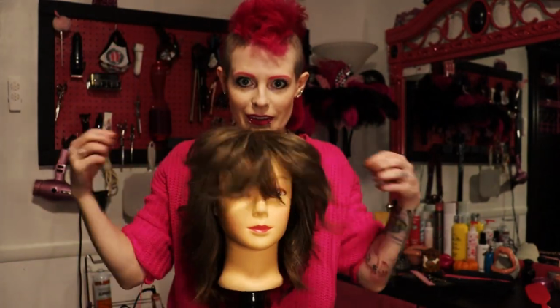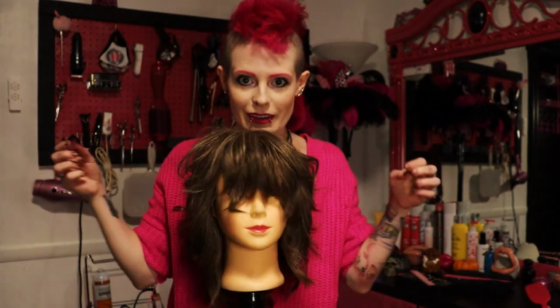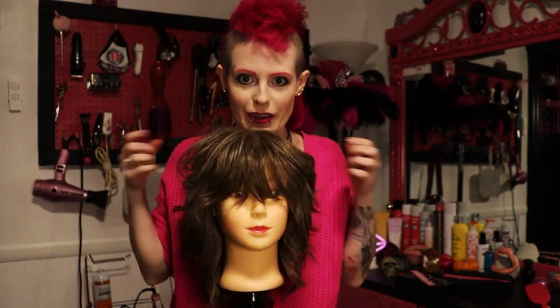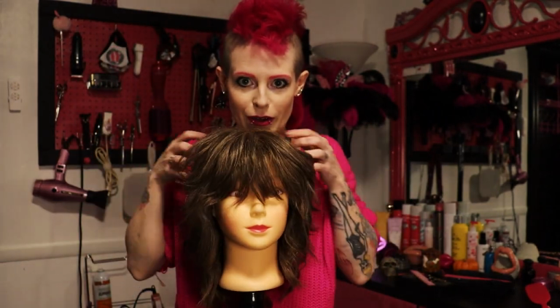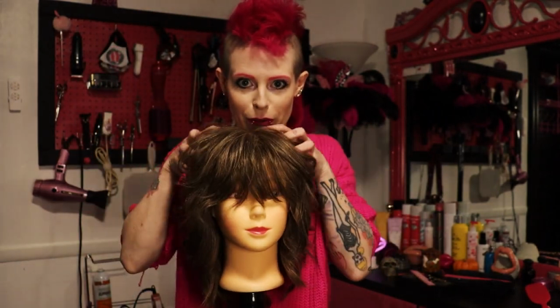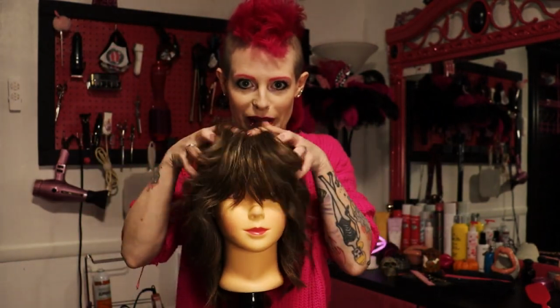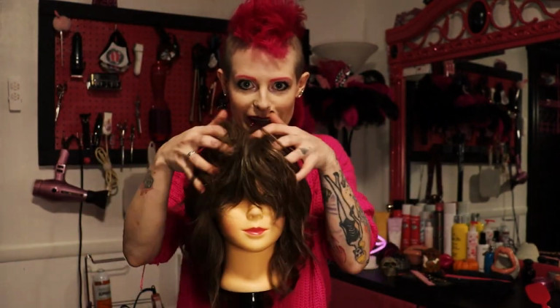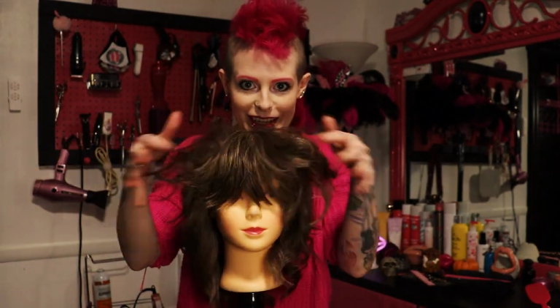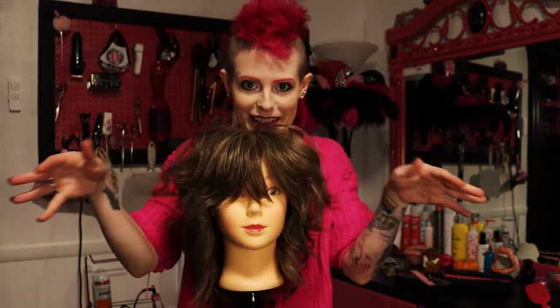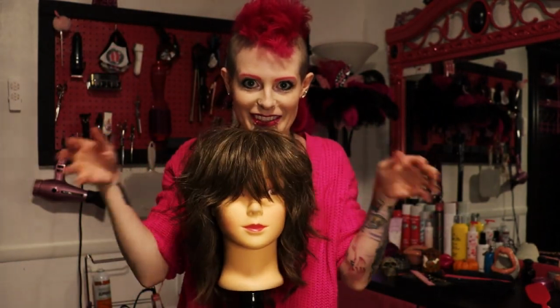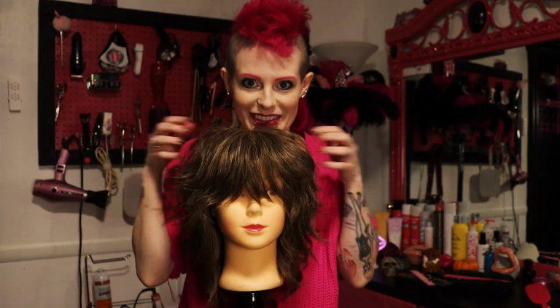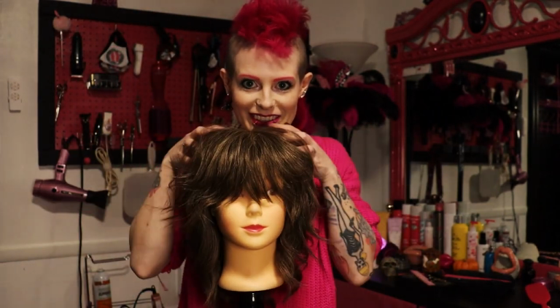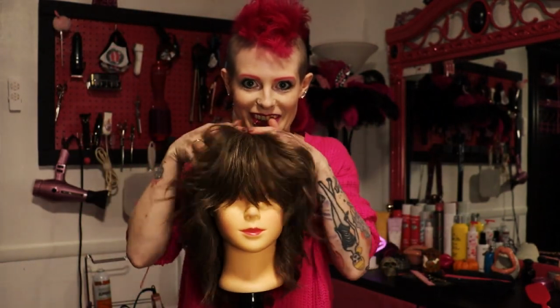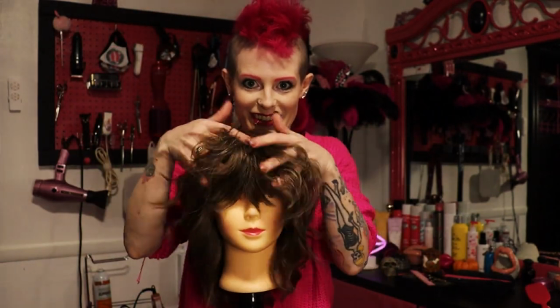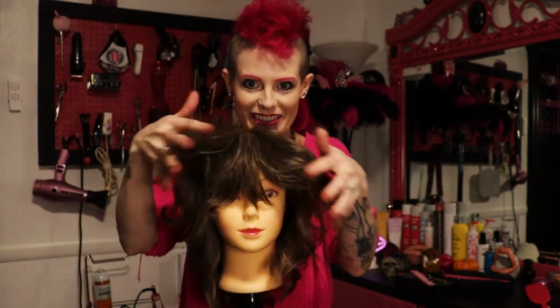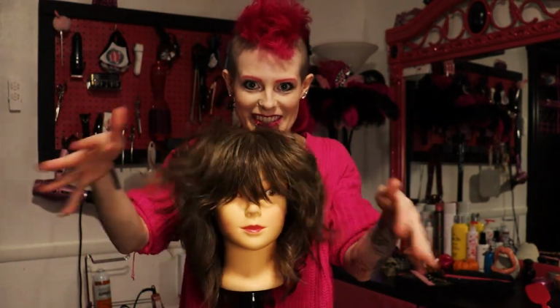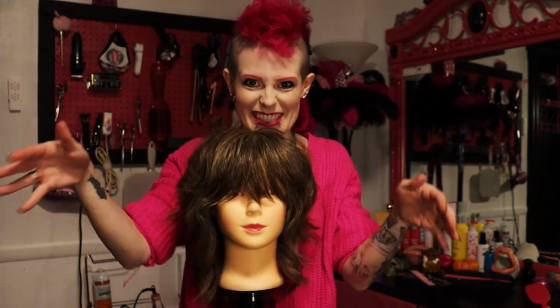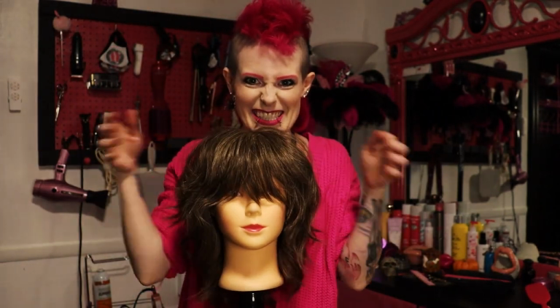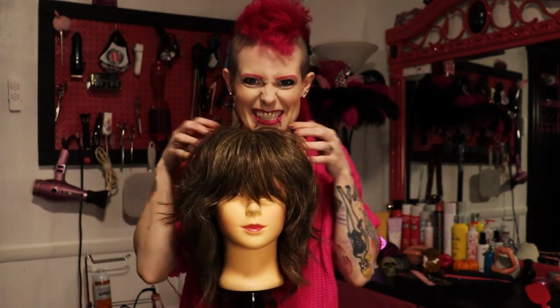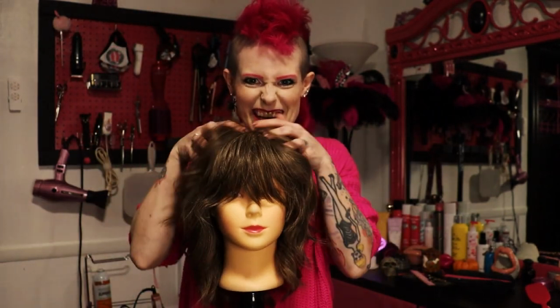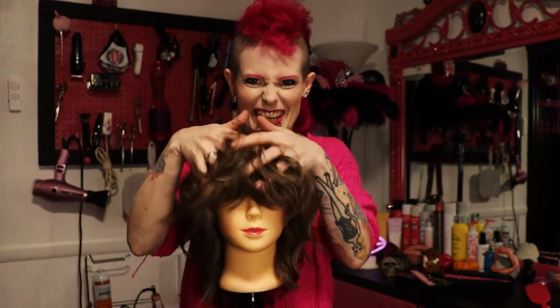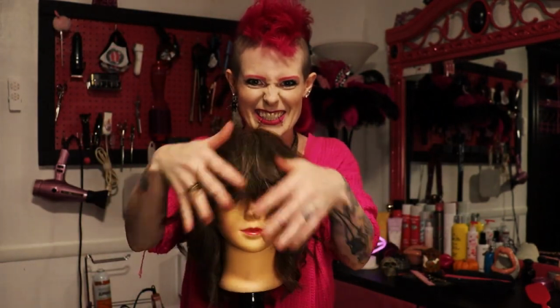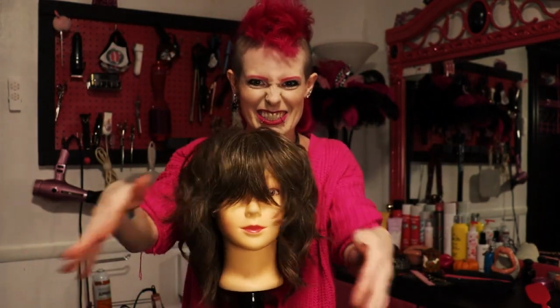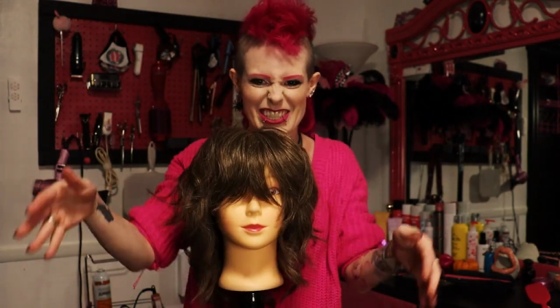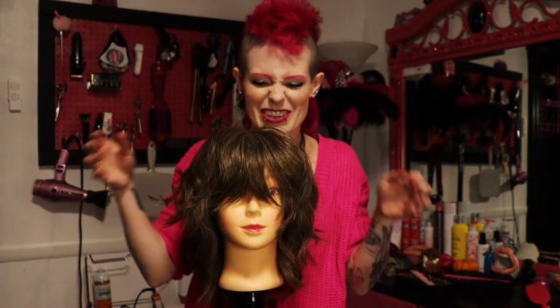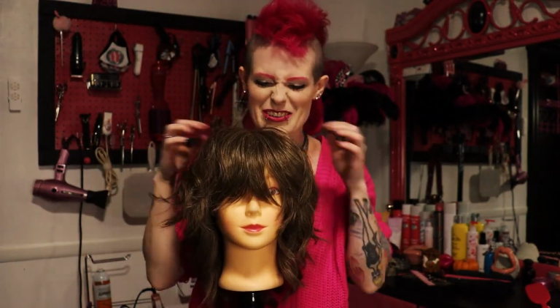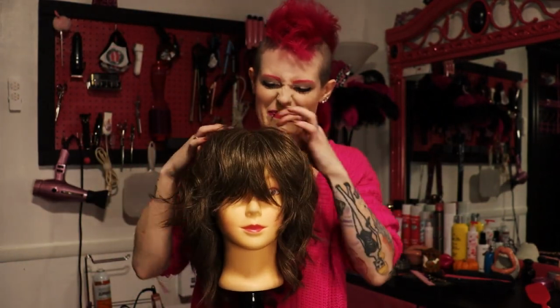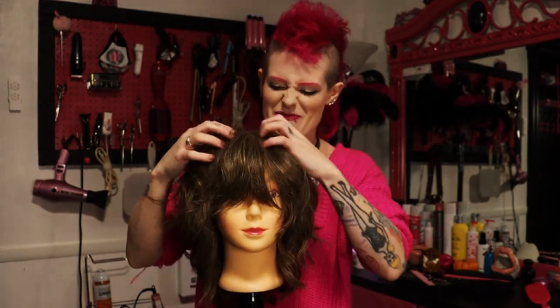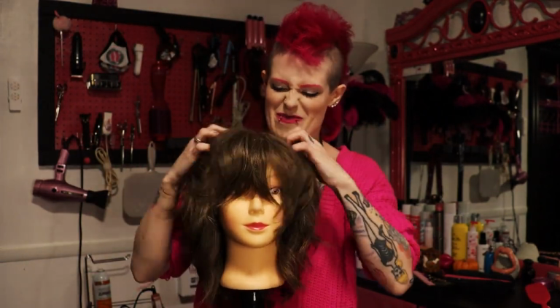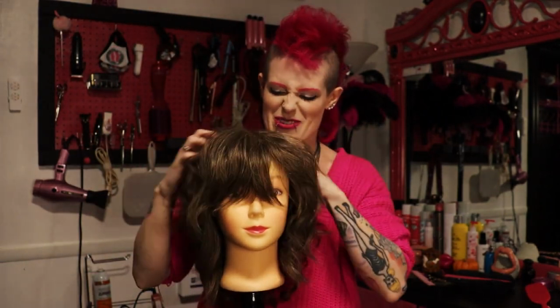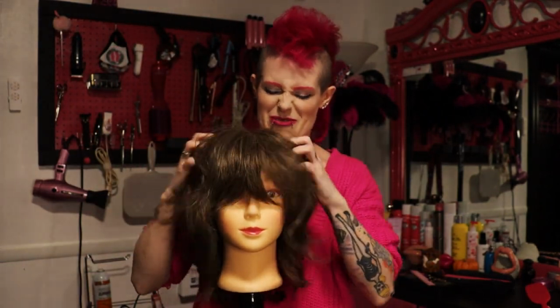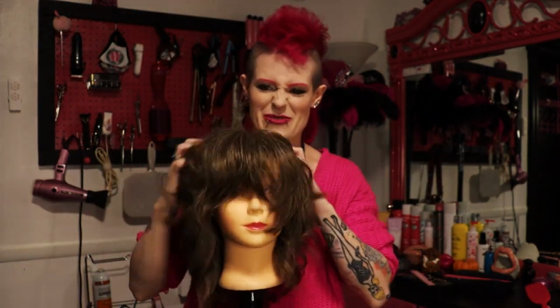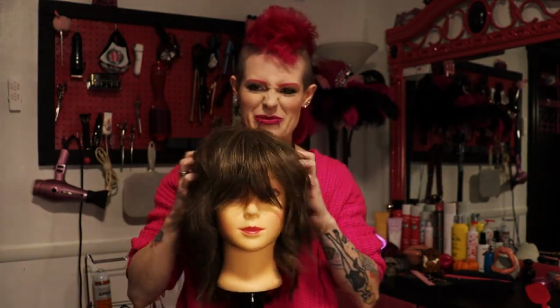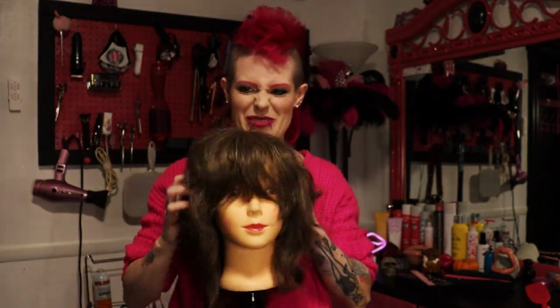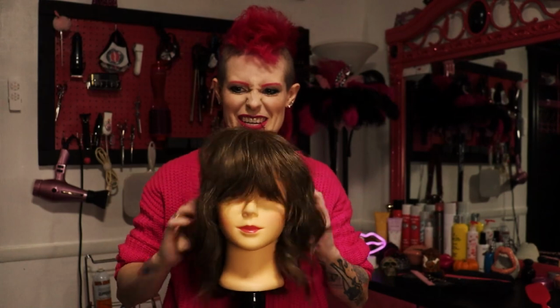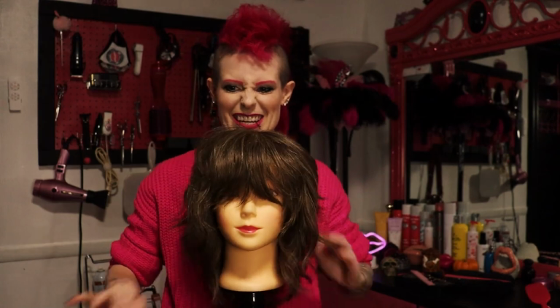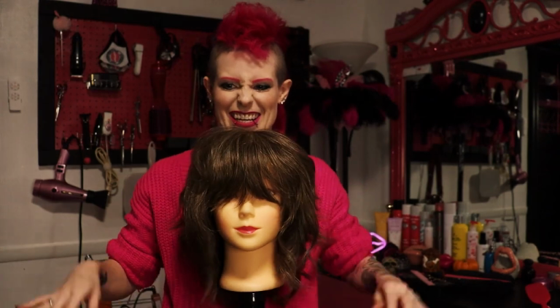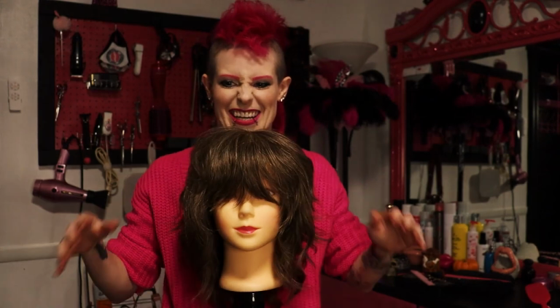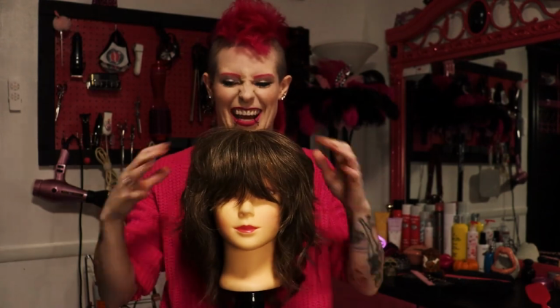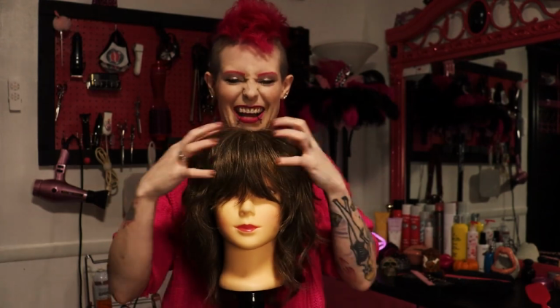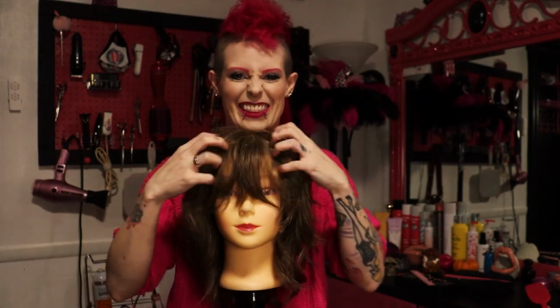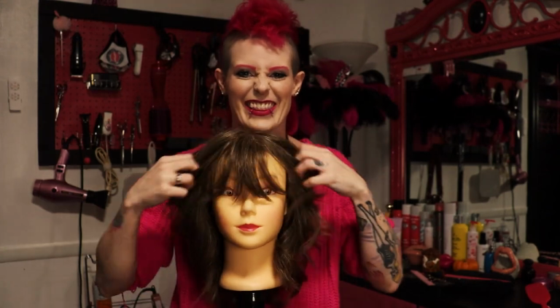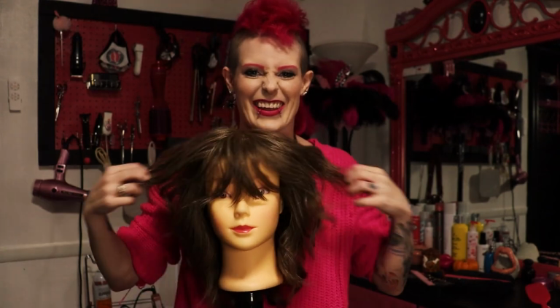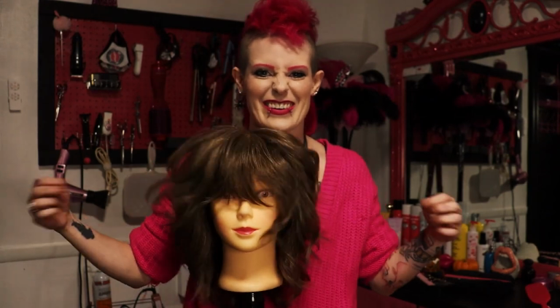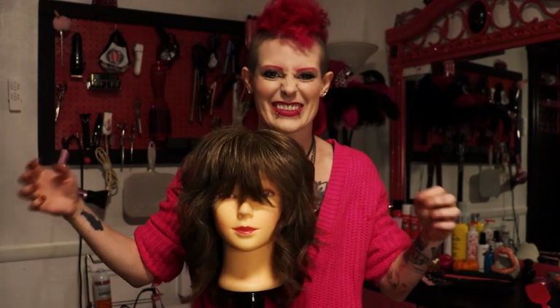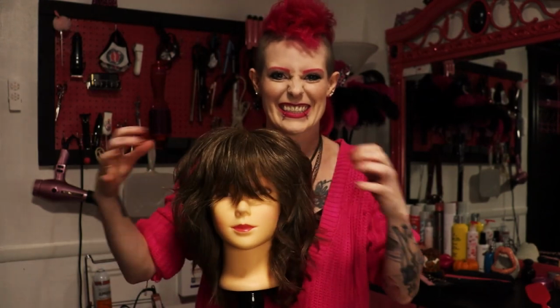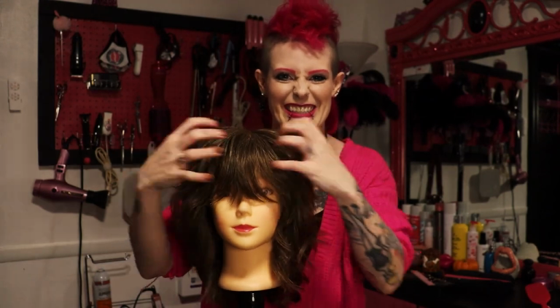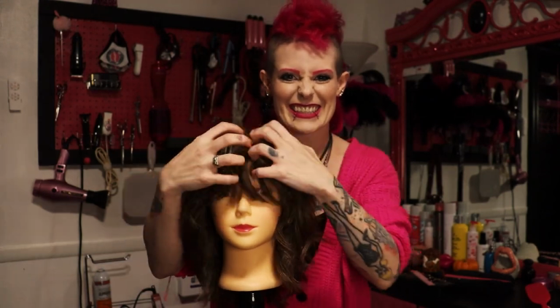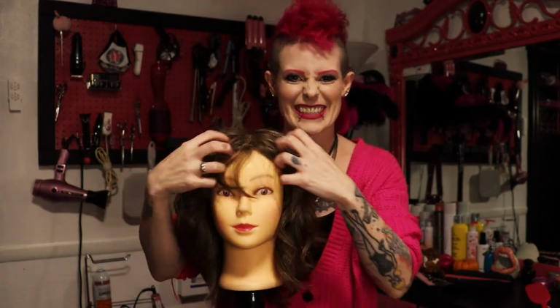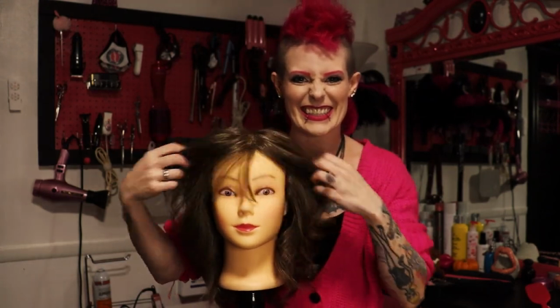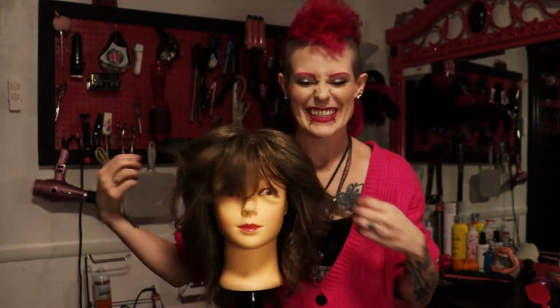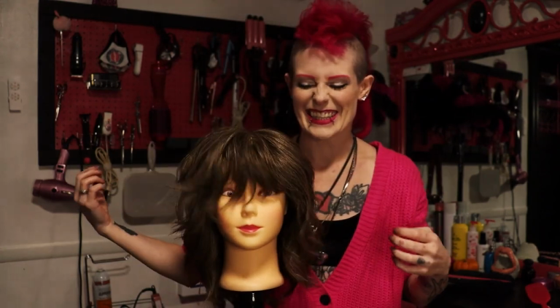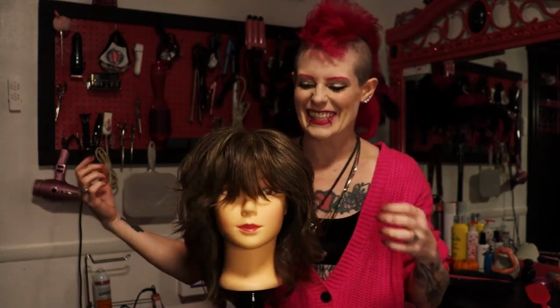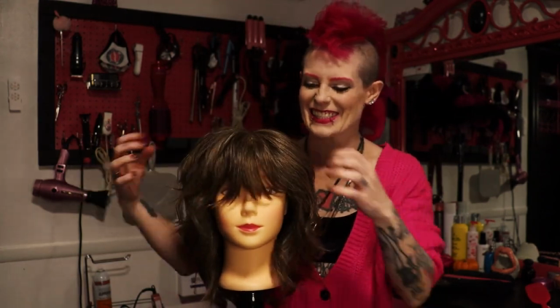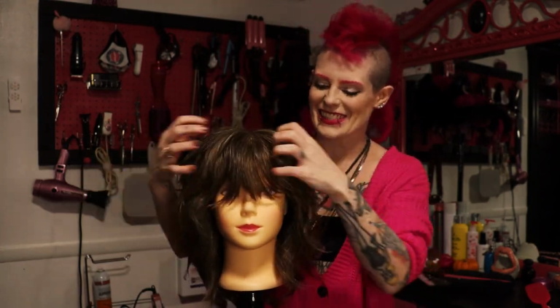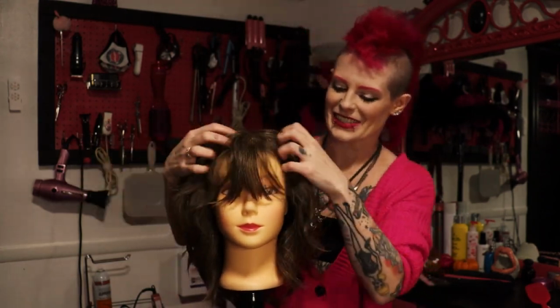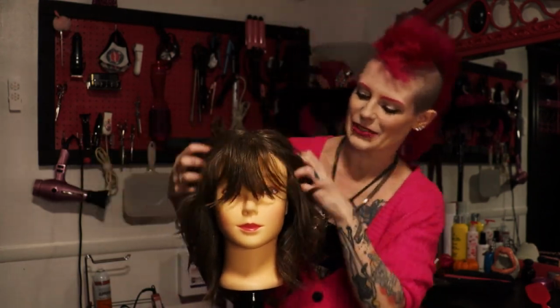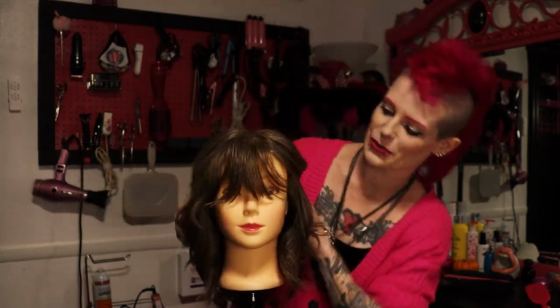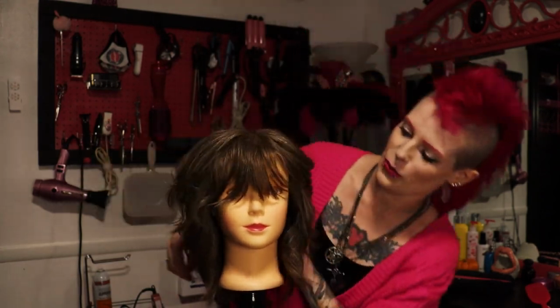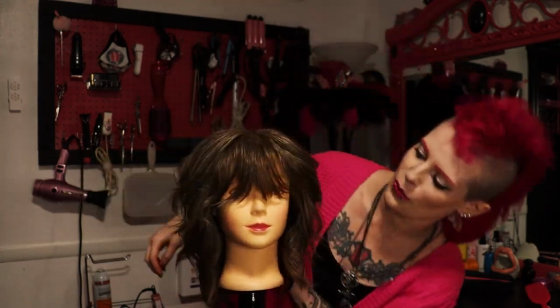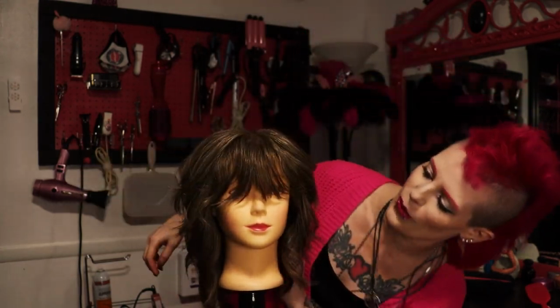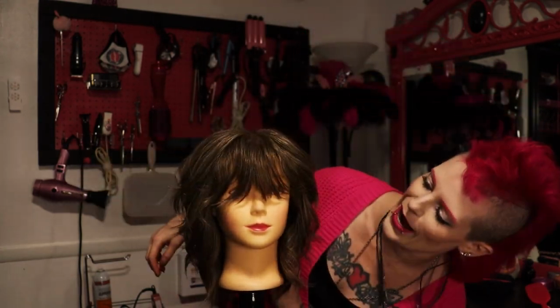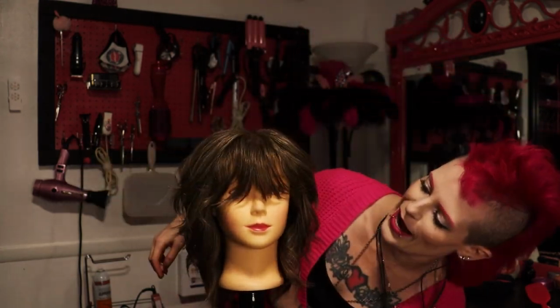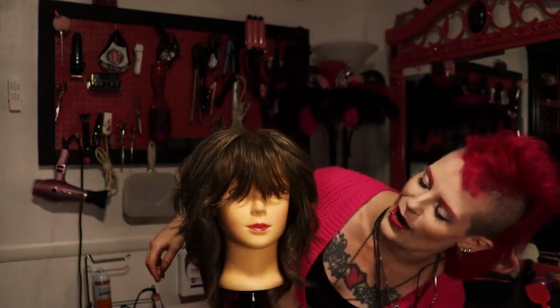Oh my god, look at all this texture and movement. I love it. This is wow.